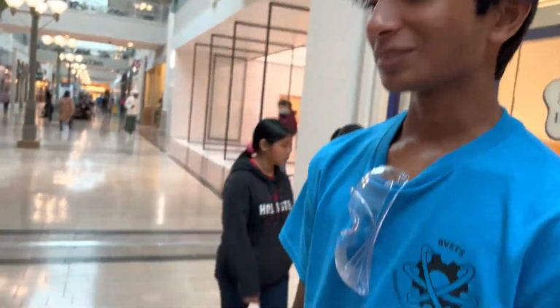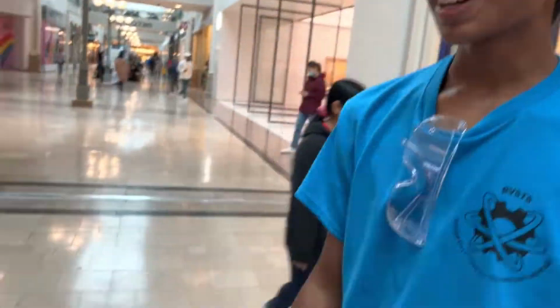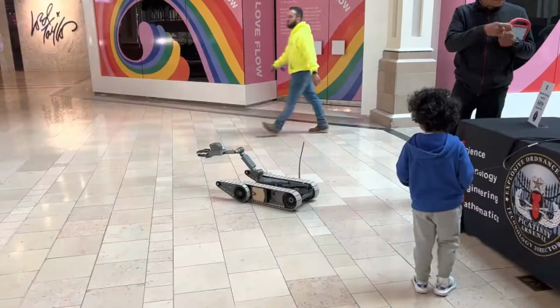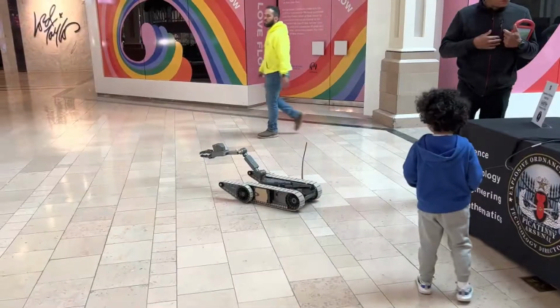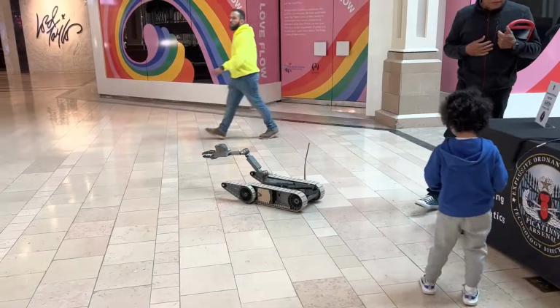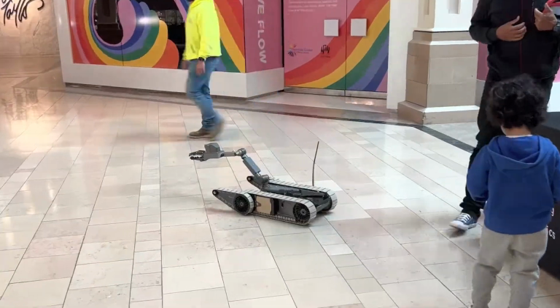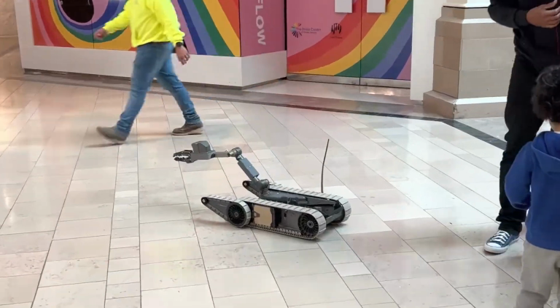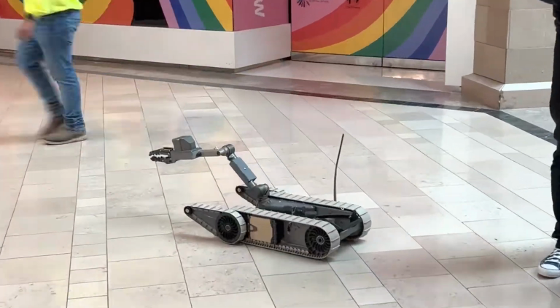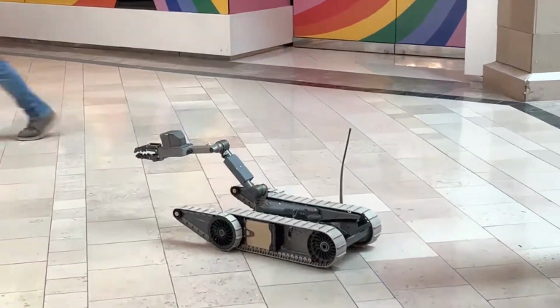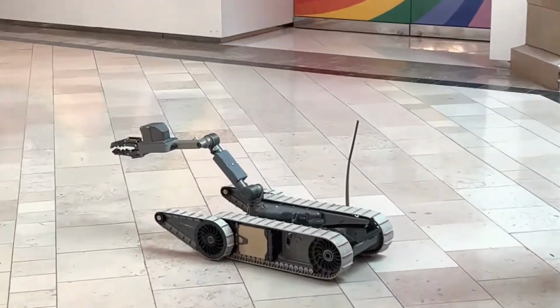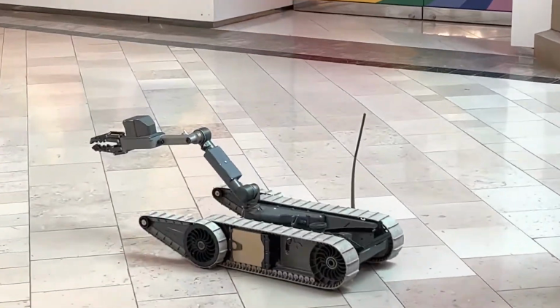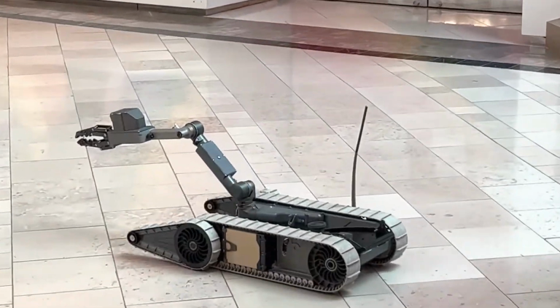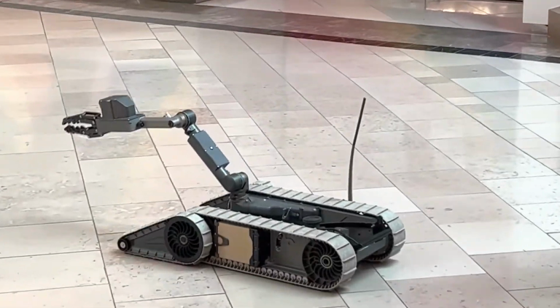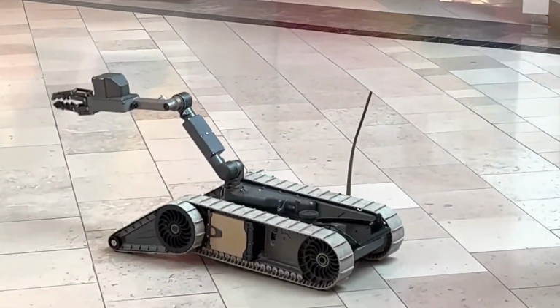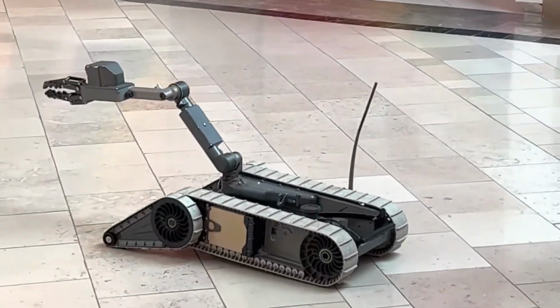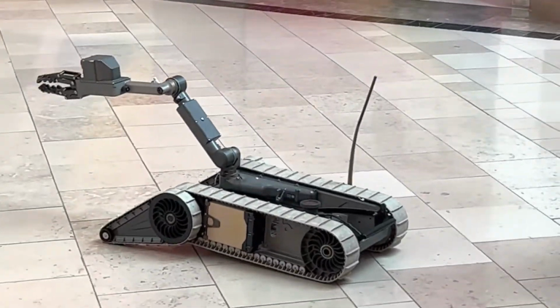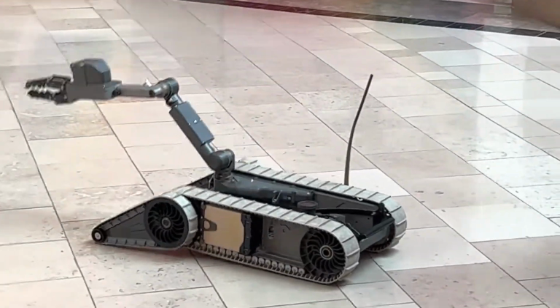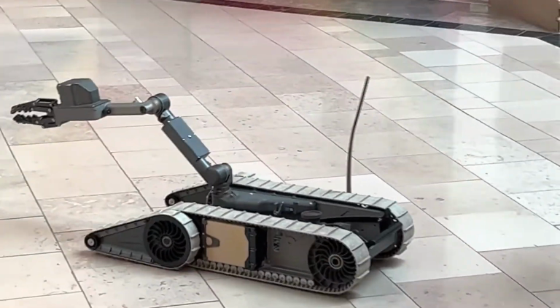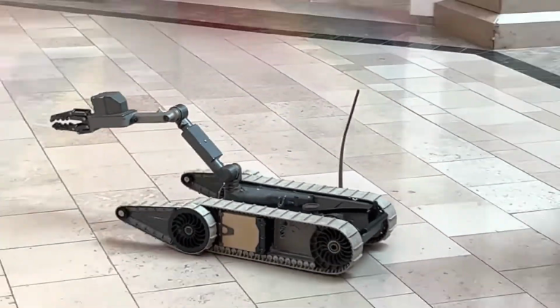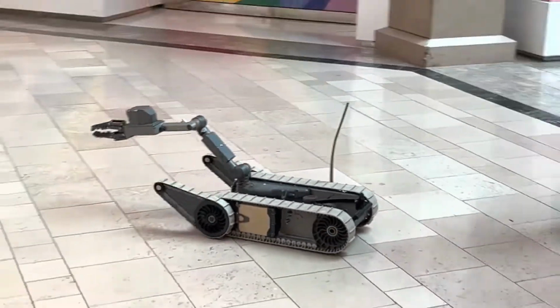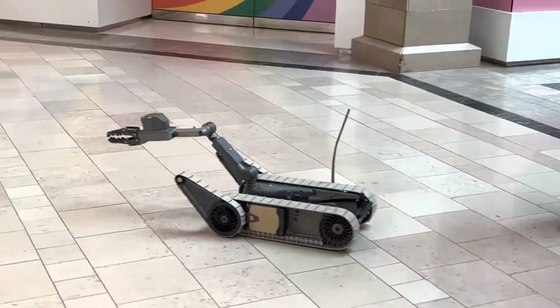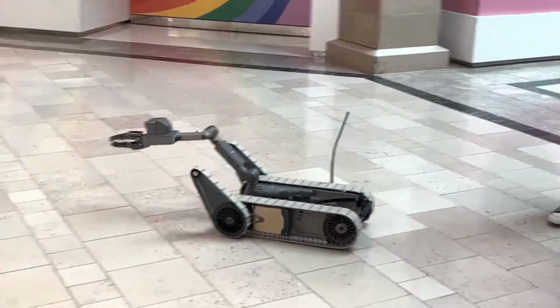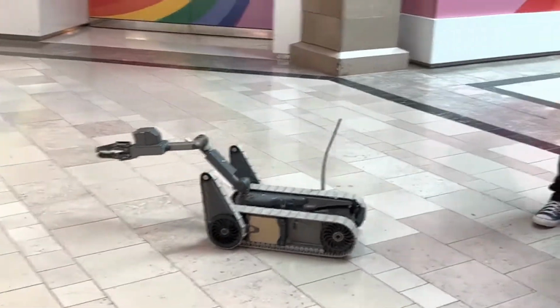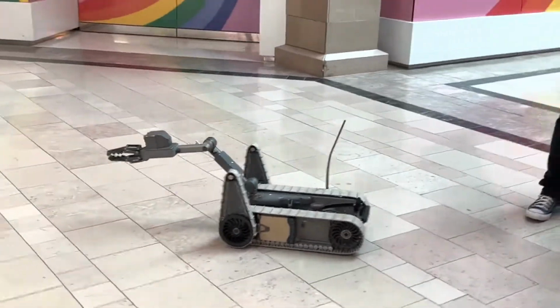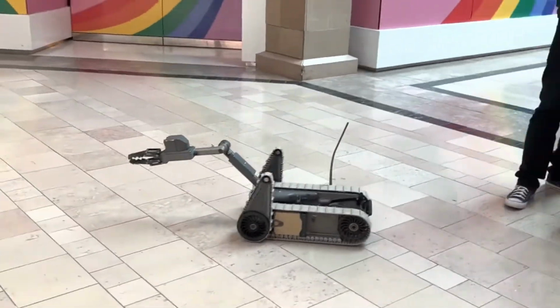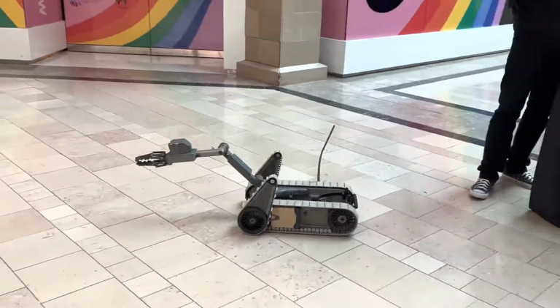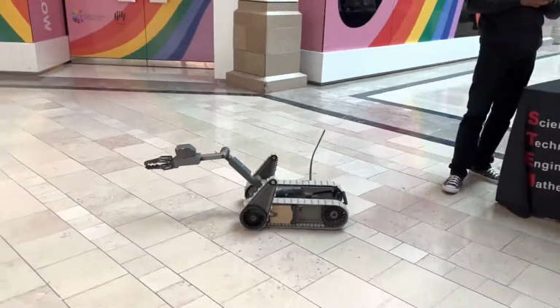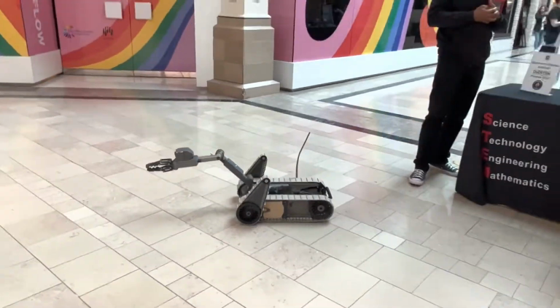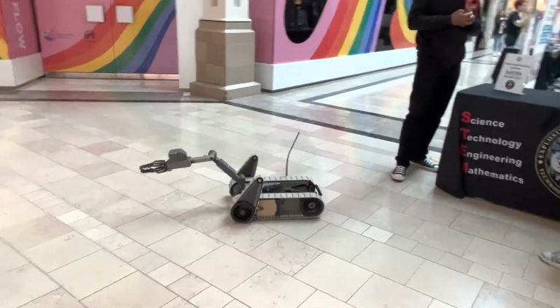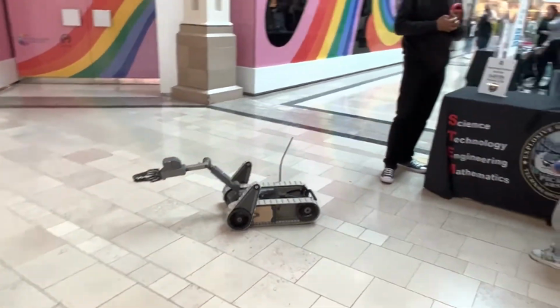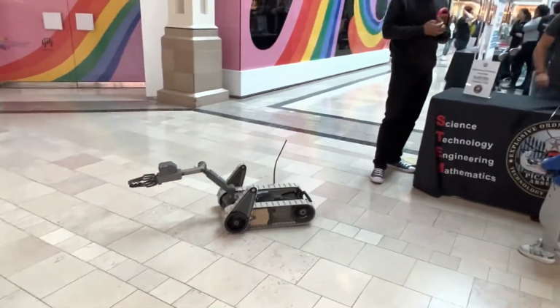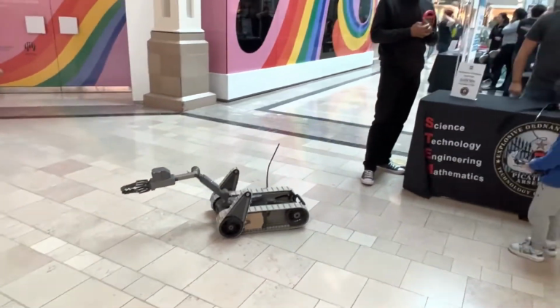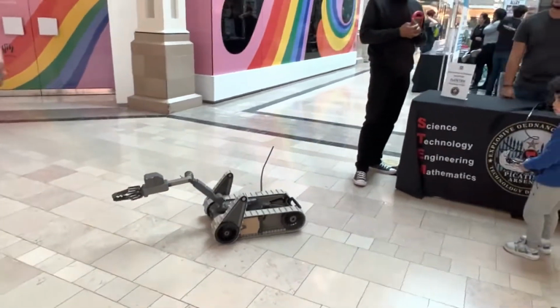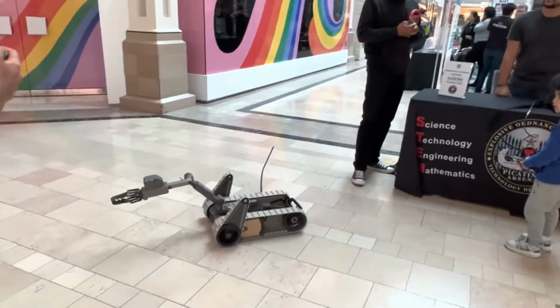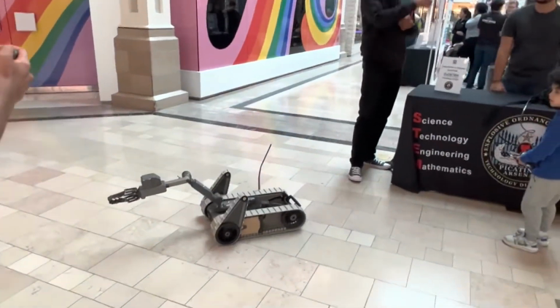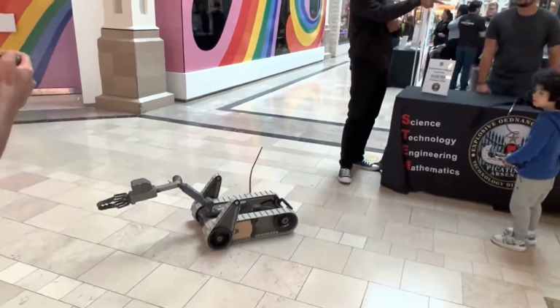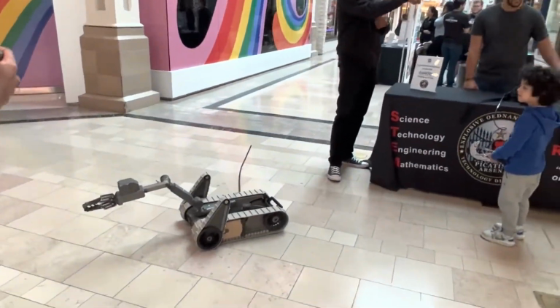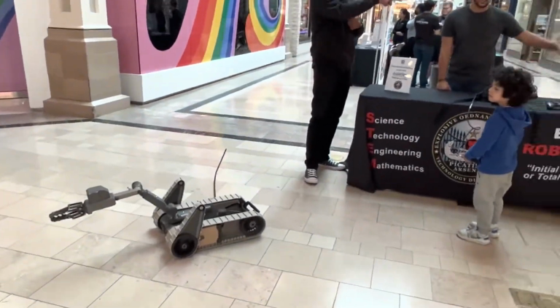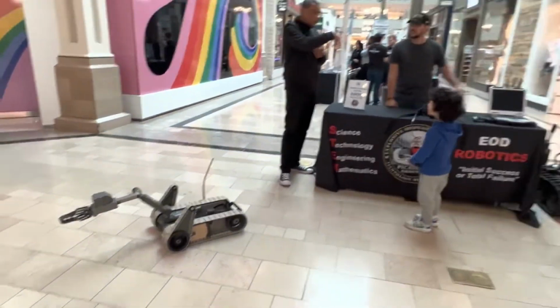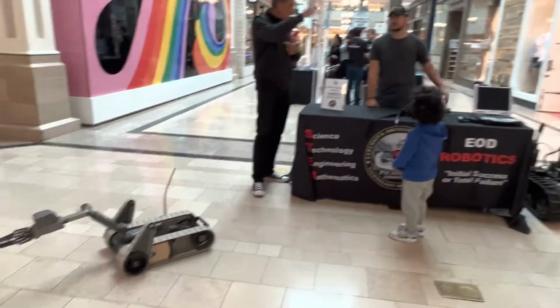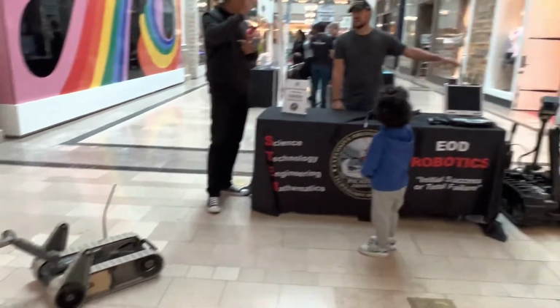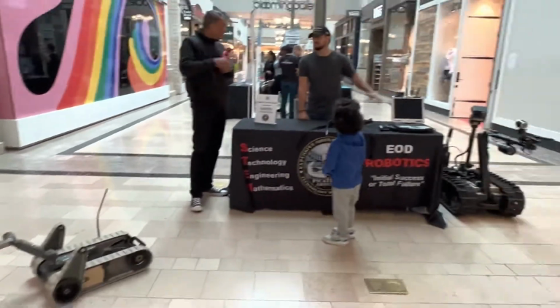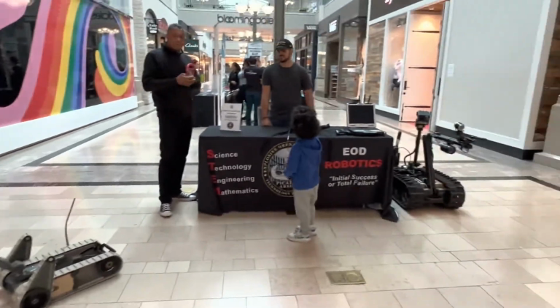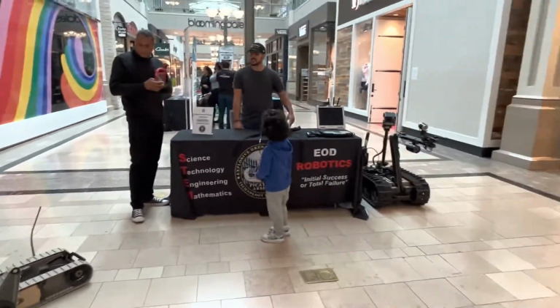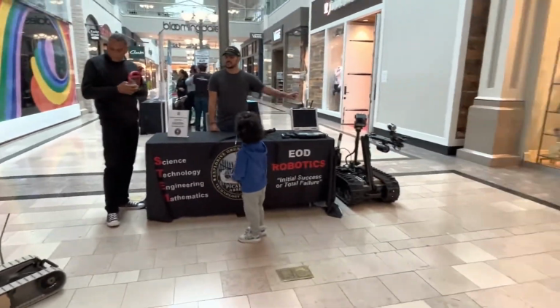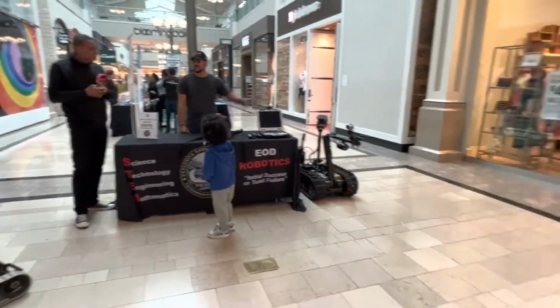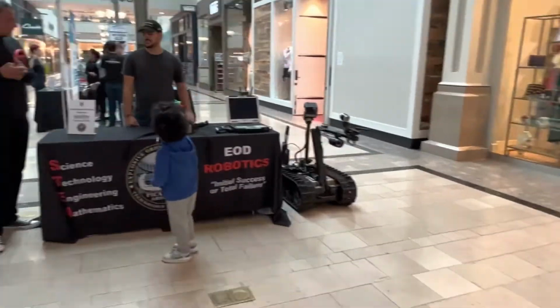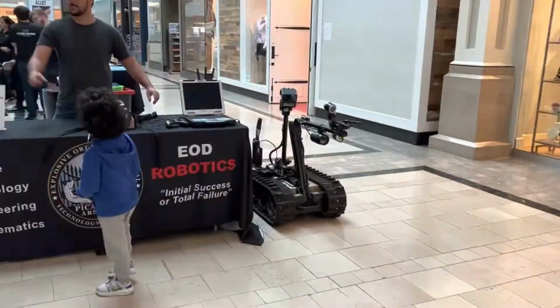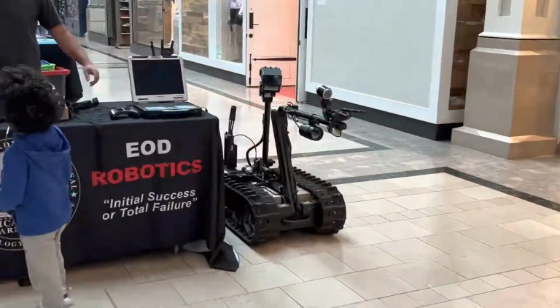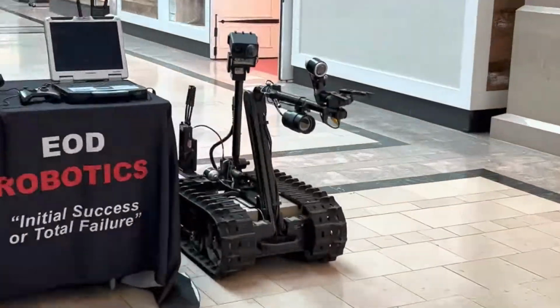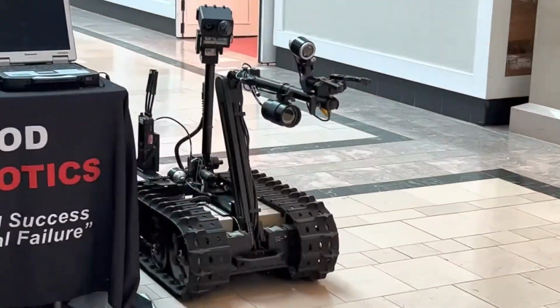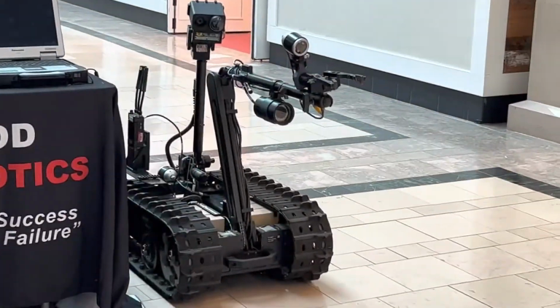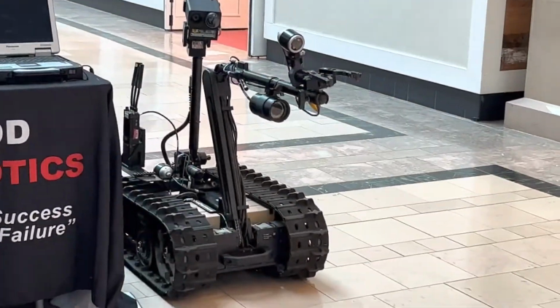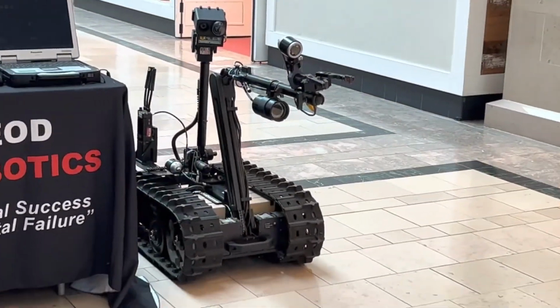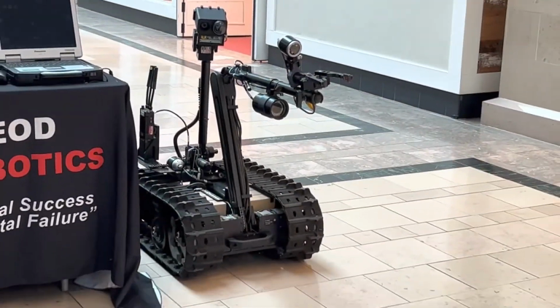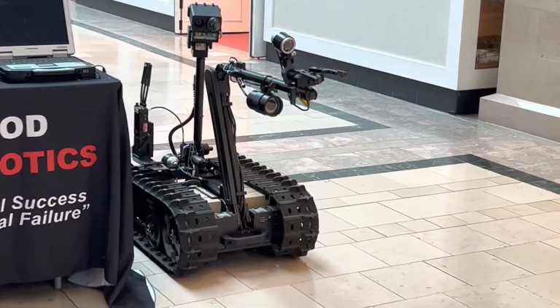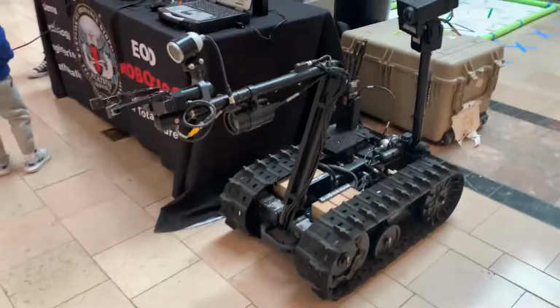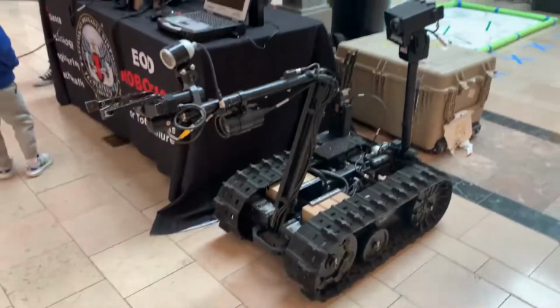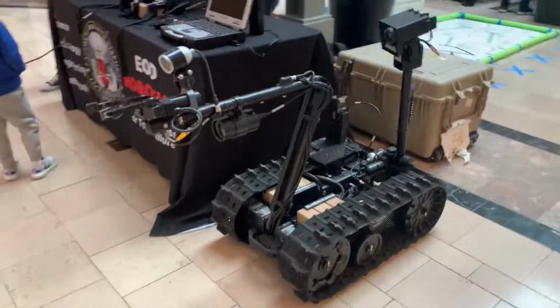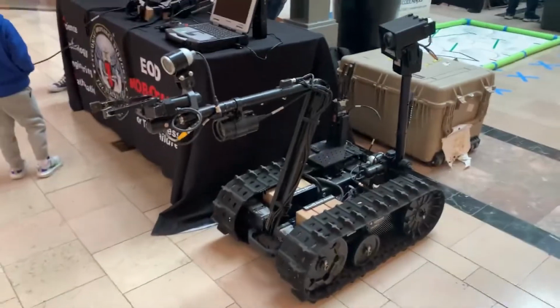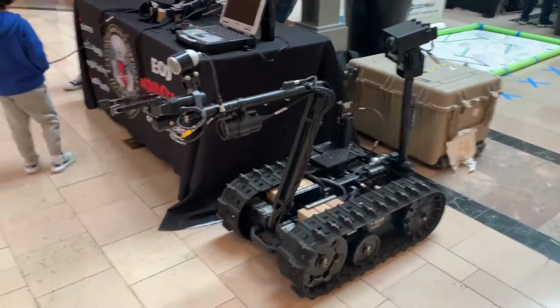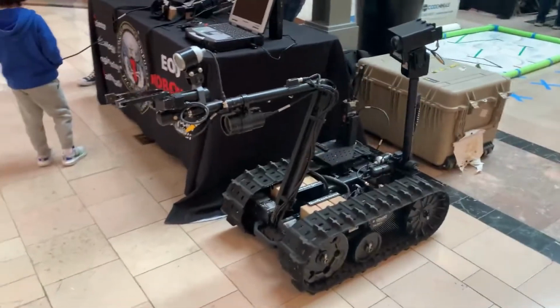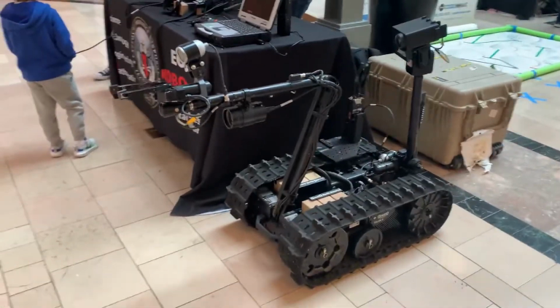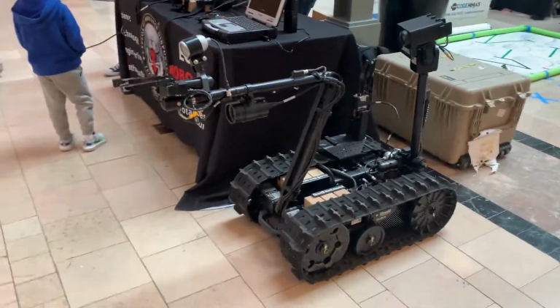There were several other activities to embark upon in the Investigation Alley. Look how cool these military-grade robots are.